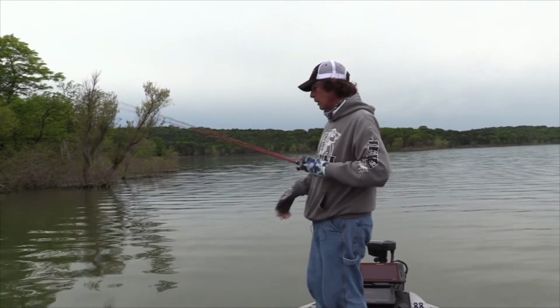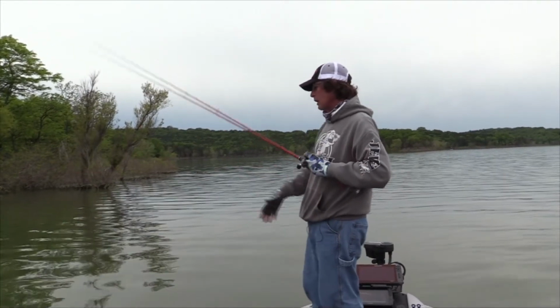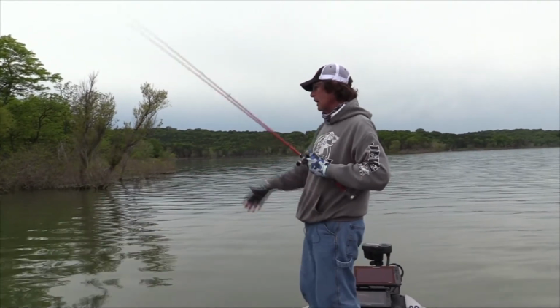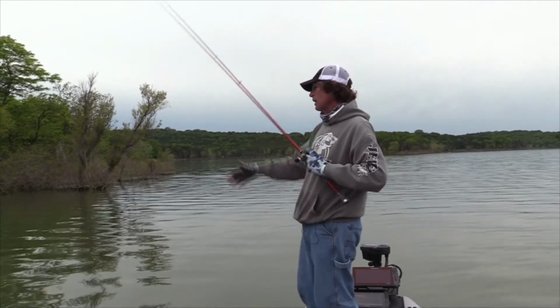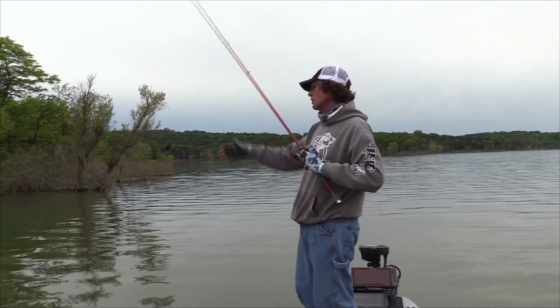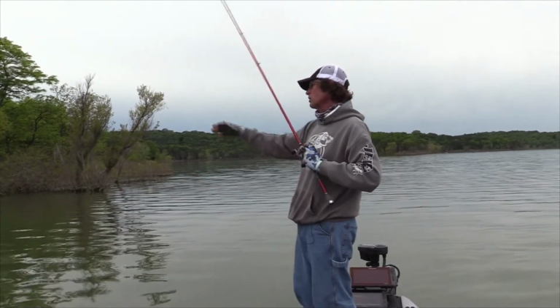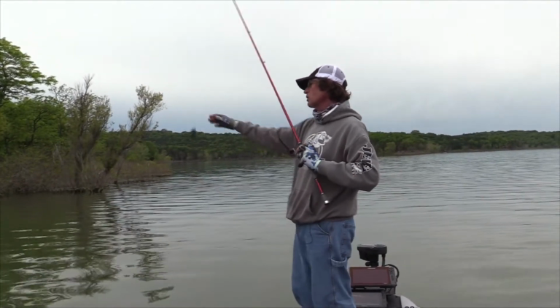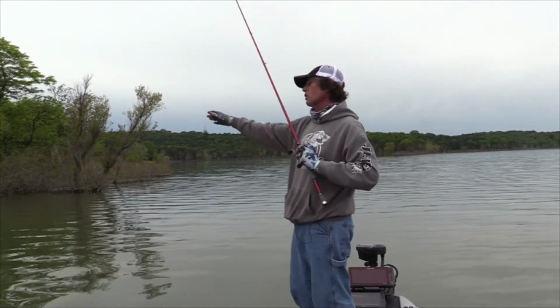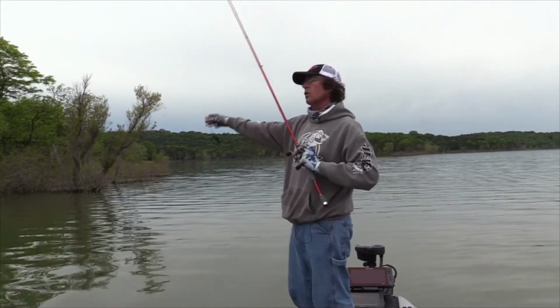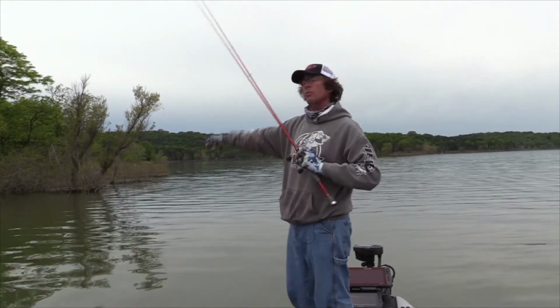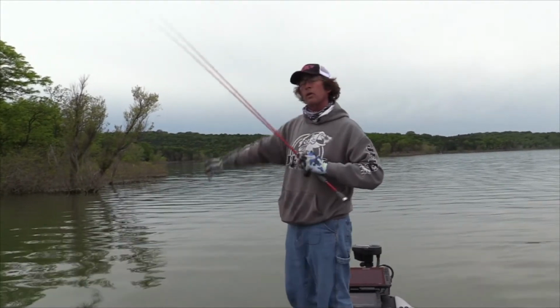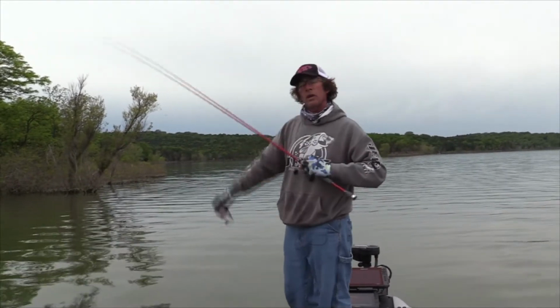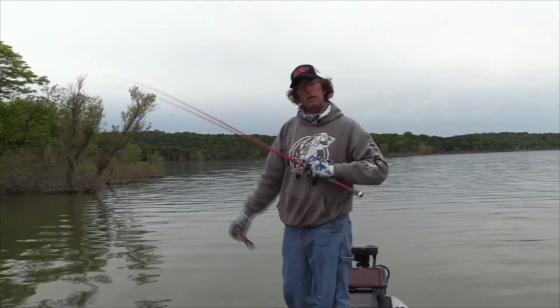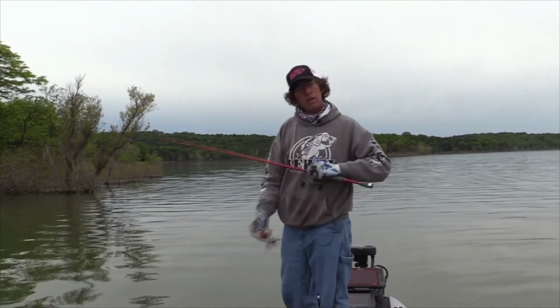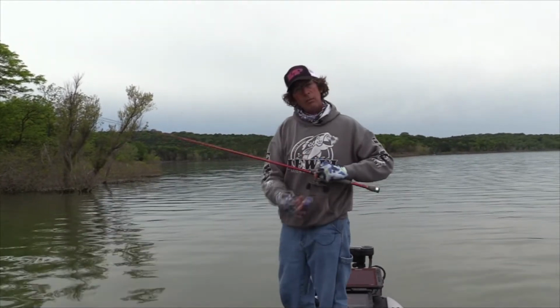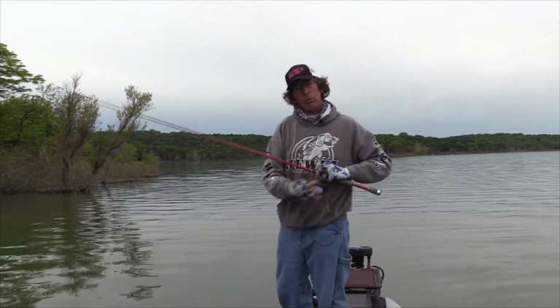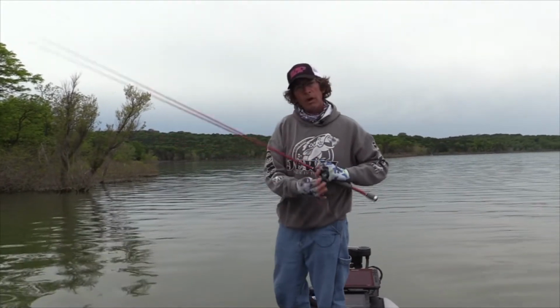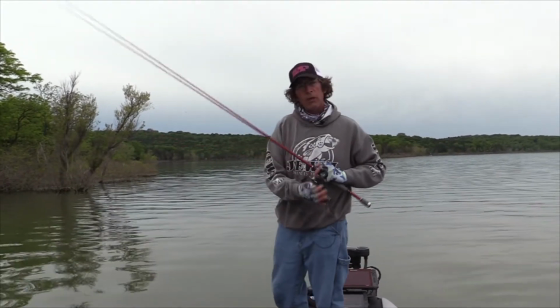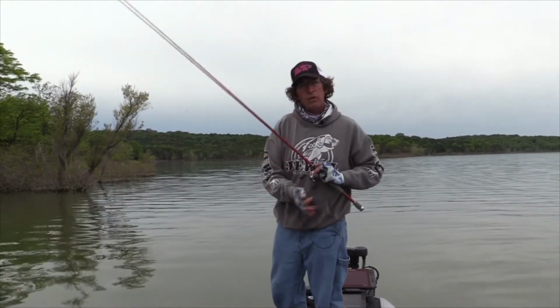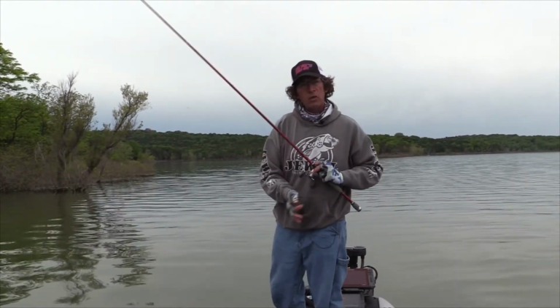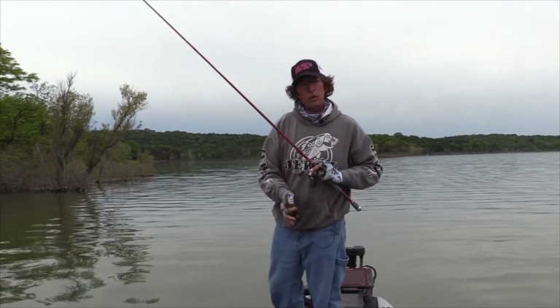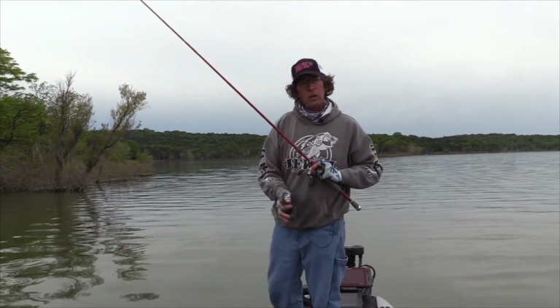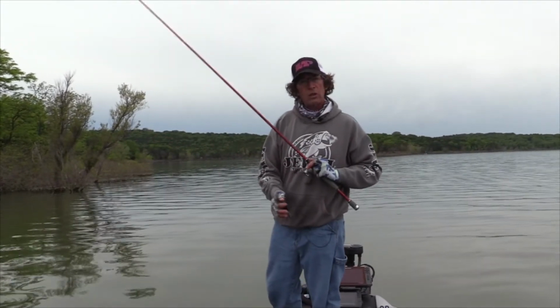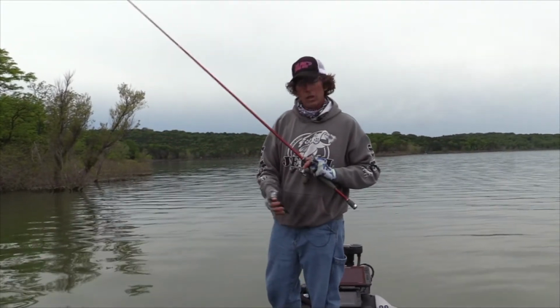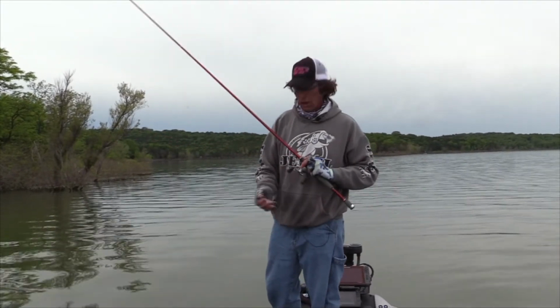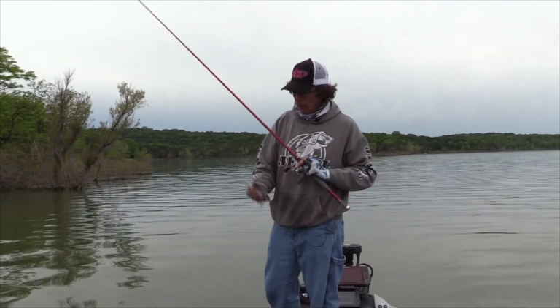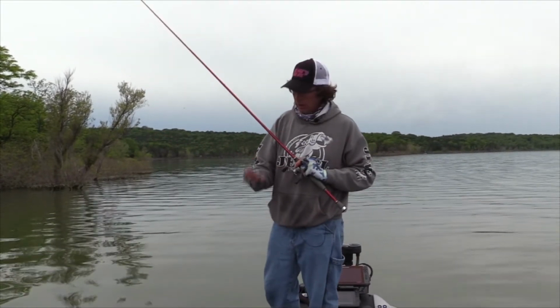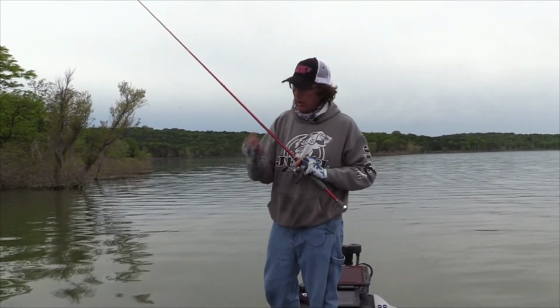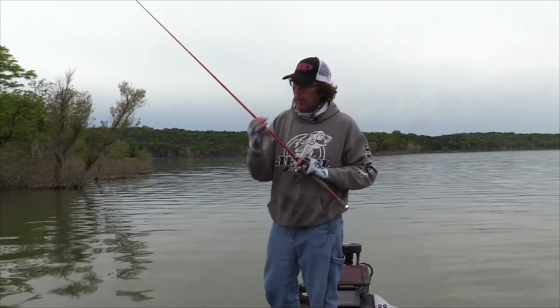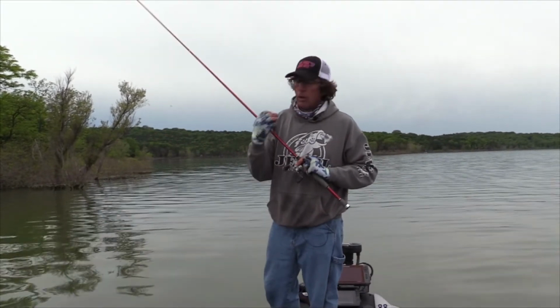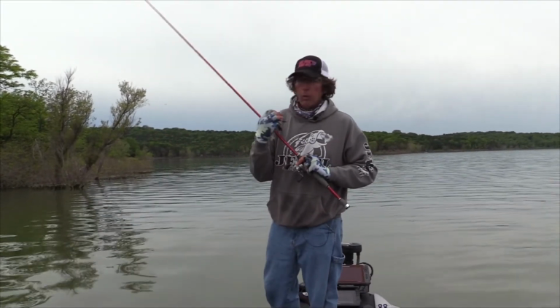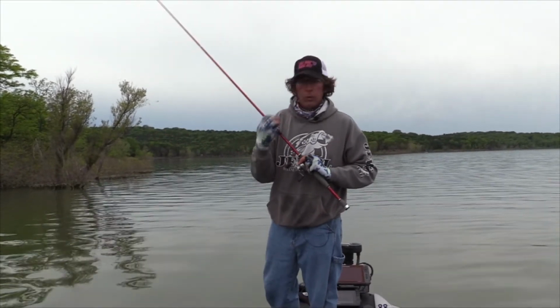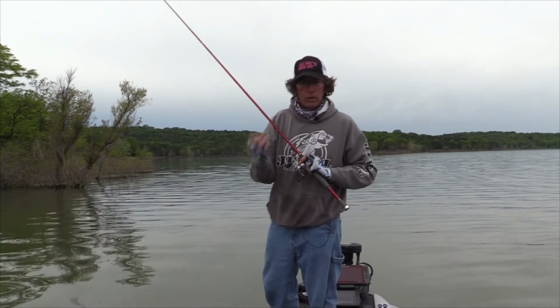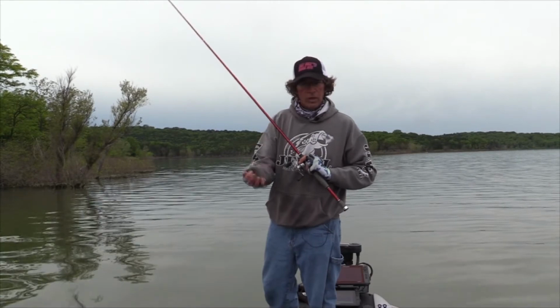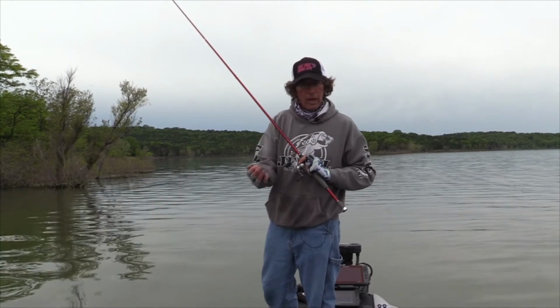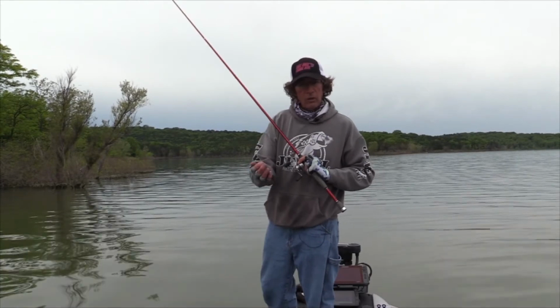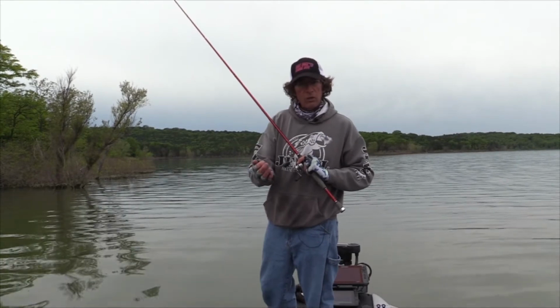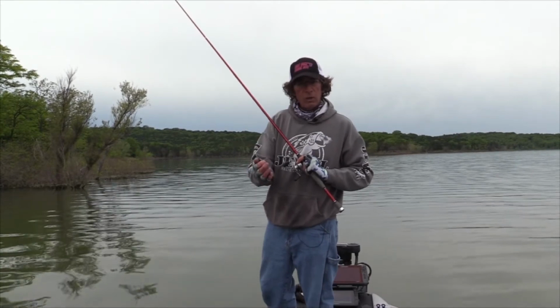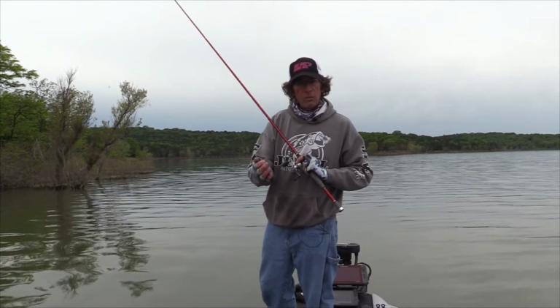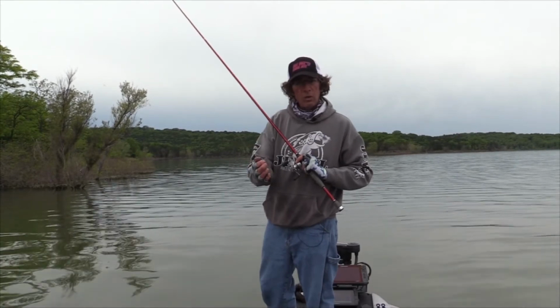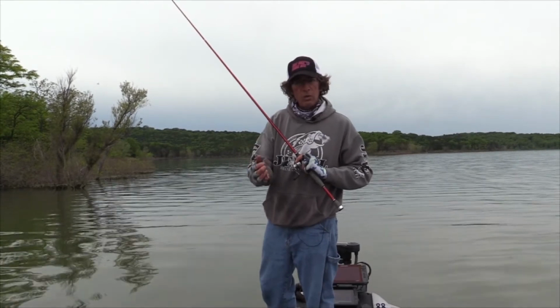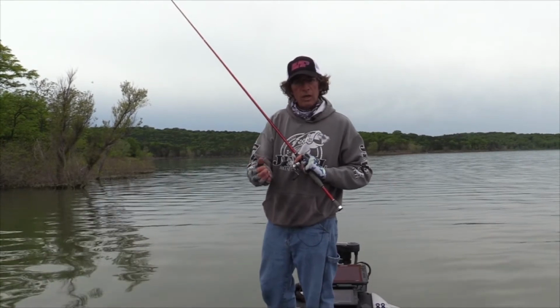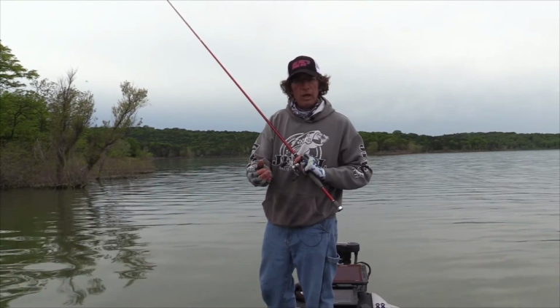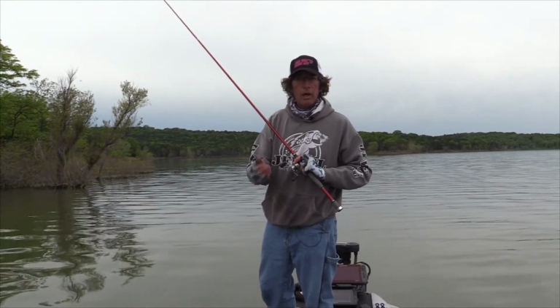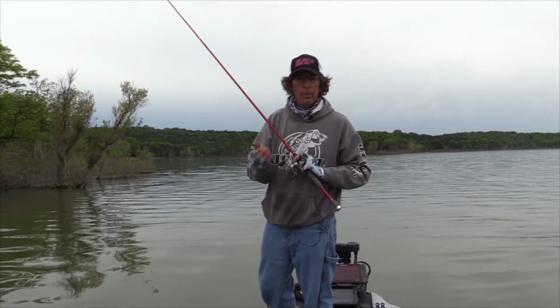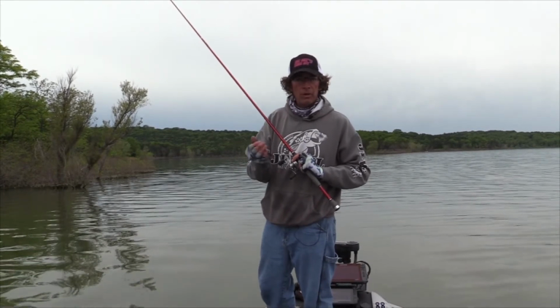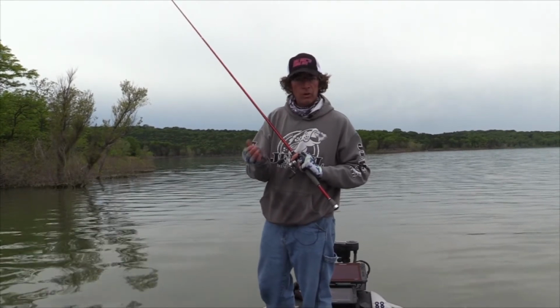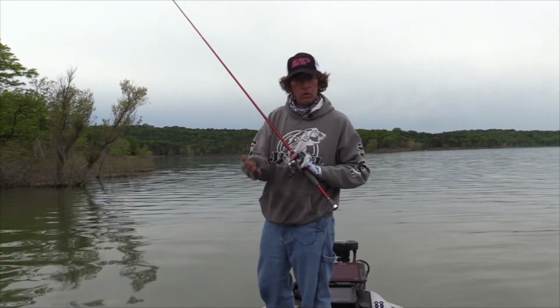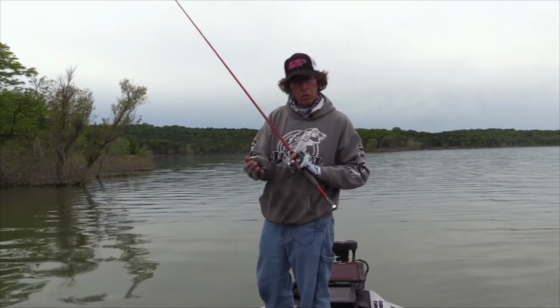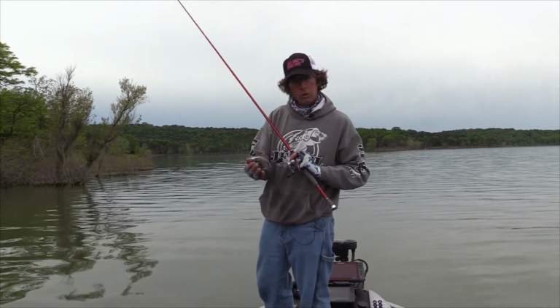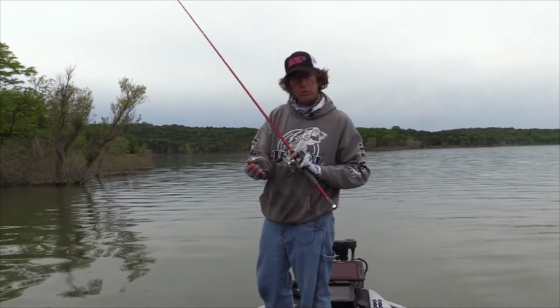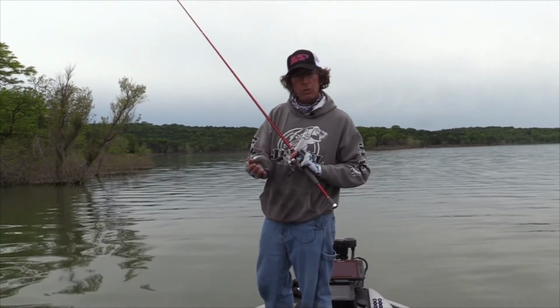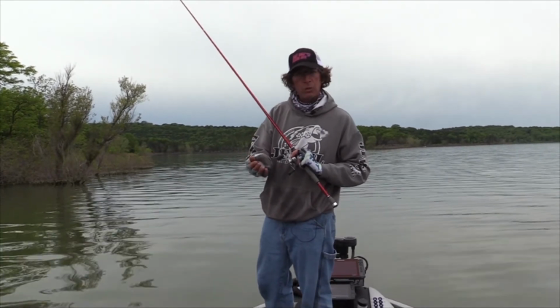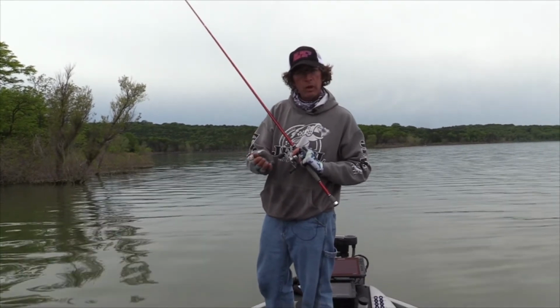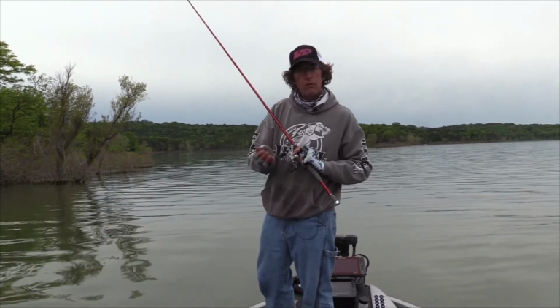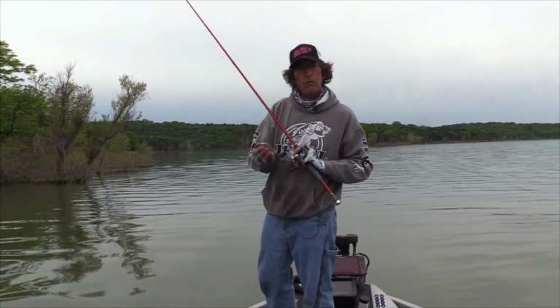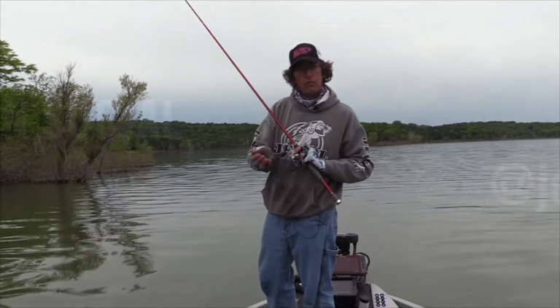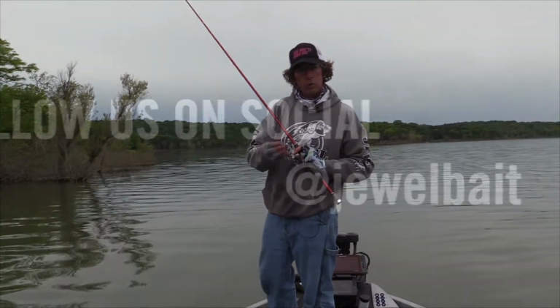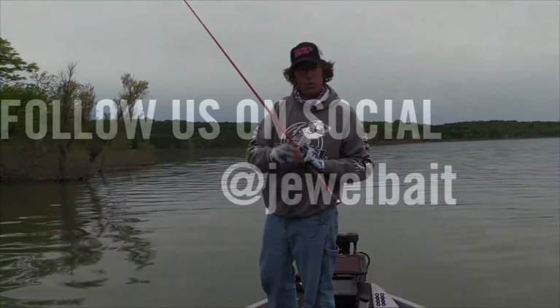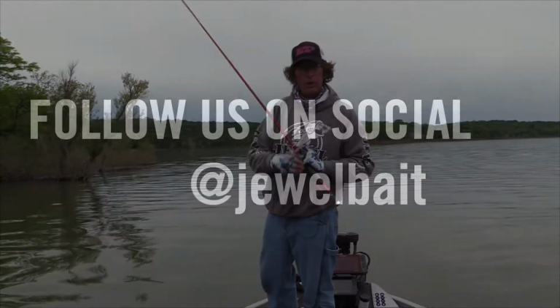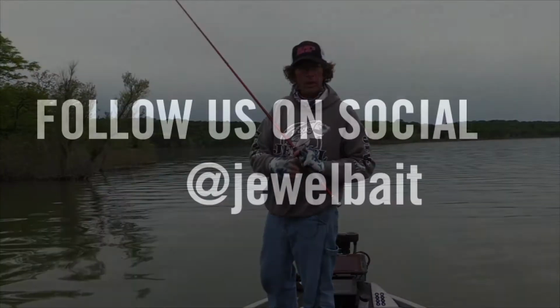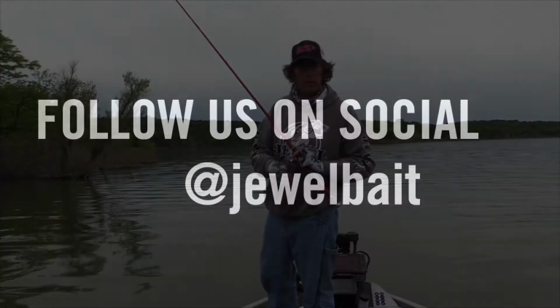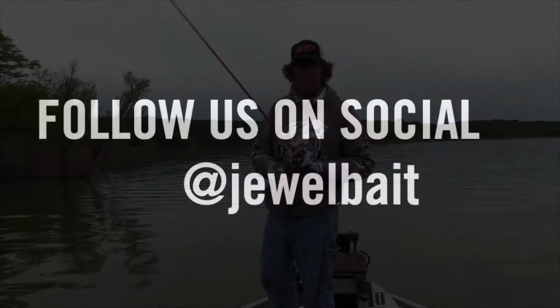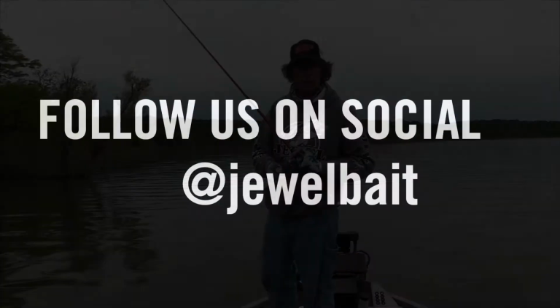Guys, this is Eric Prey, Table Rock Fishing Intel, with a Tackle Tip Tuesday about the Jolt Spinner Bait from Jewel Bait Company.